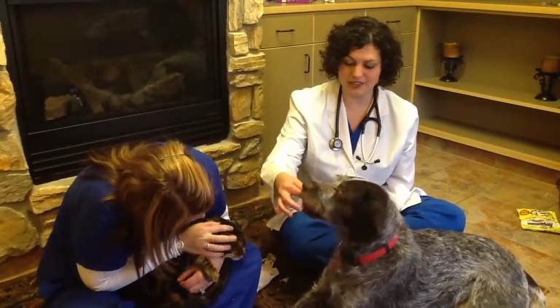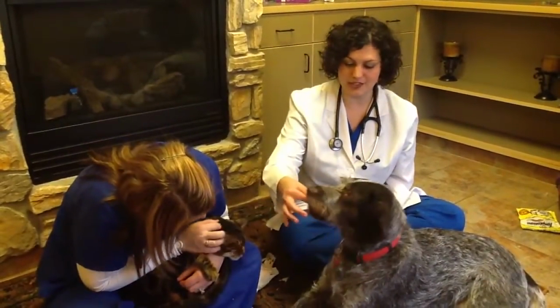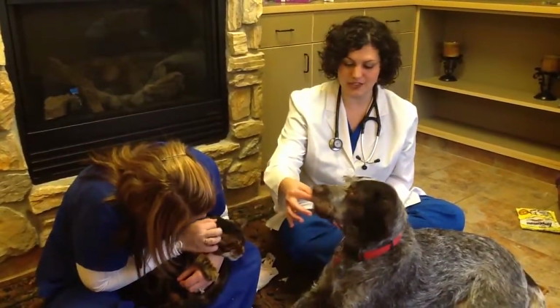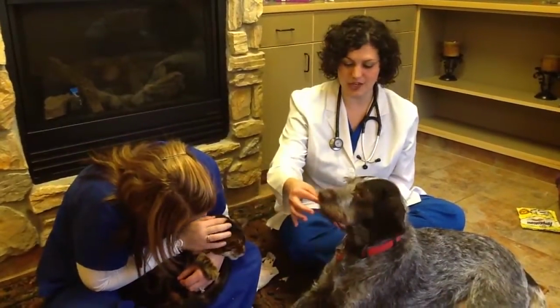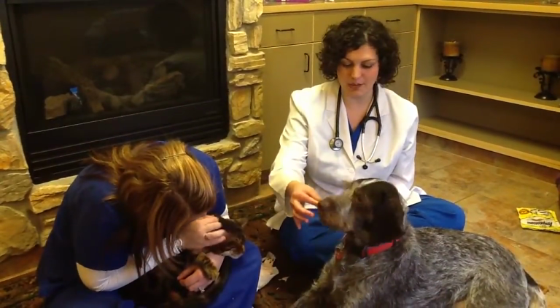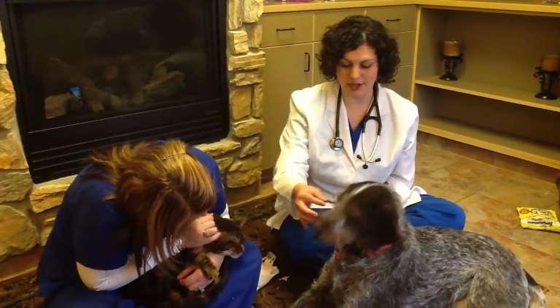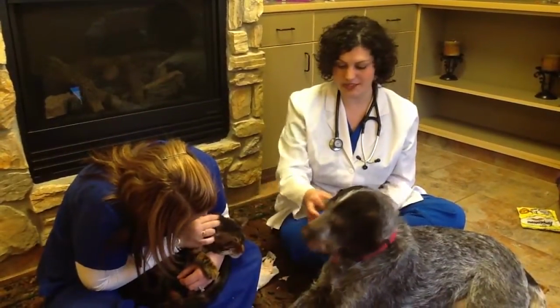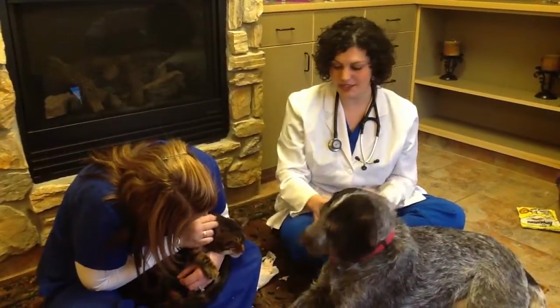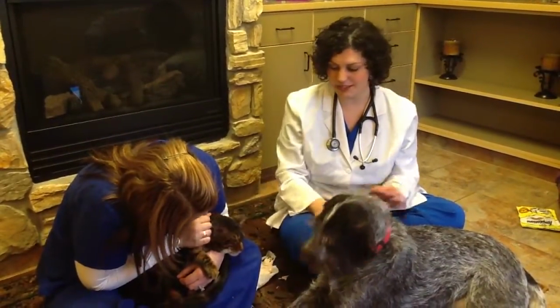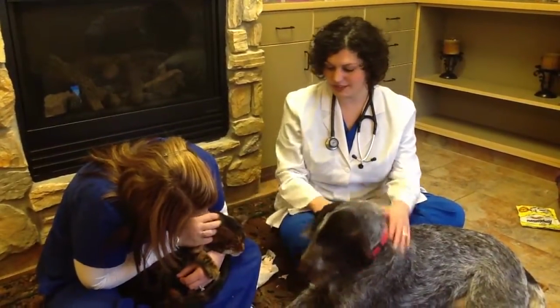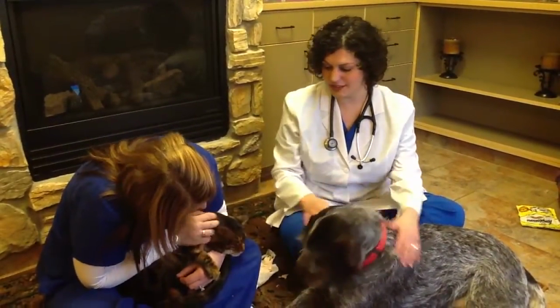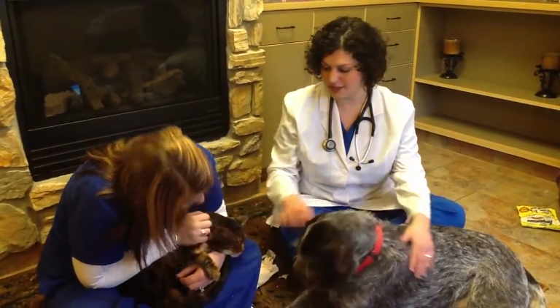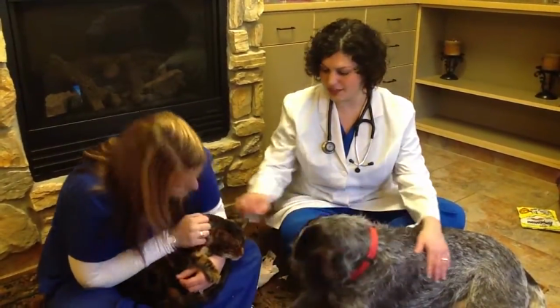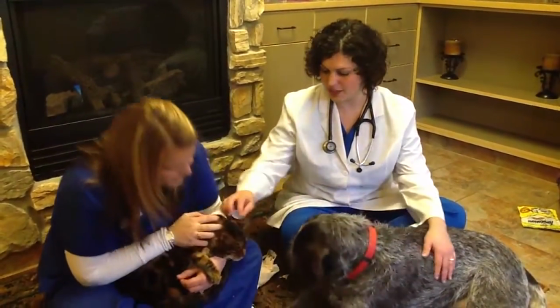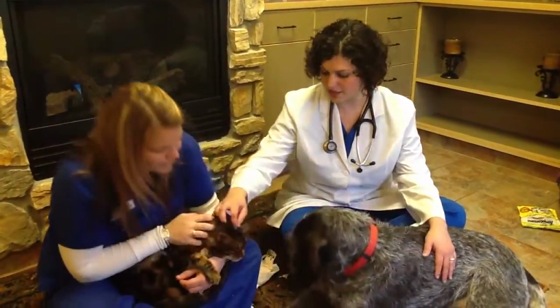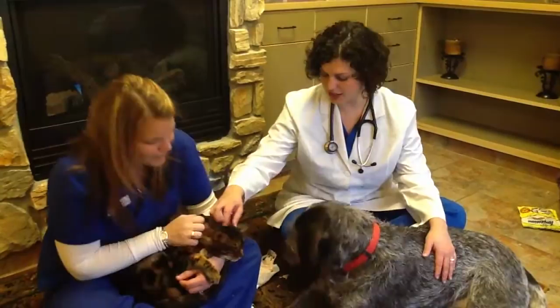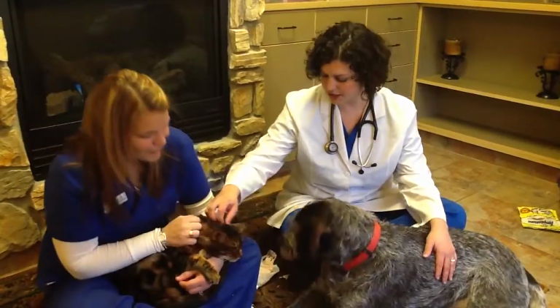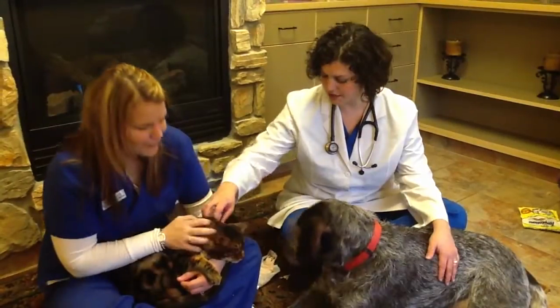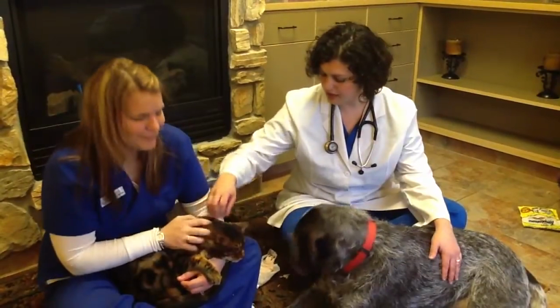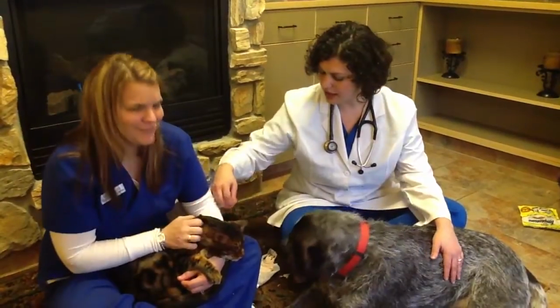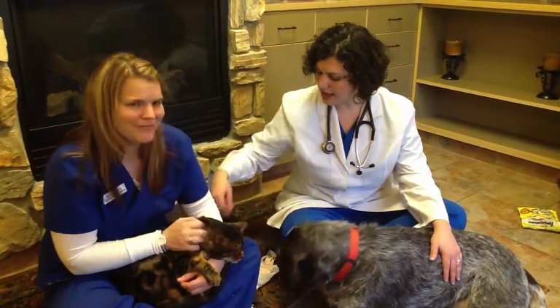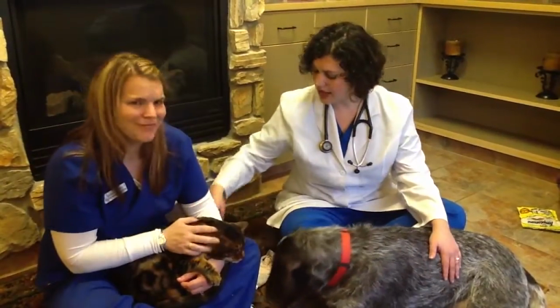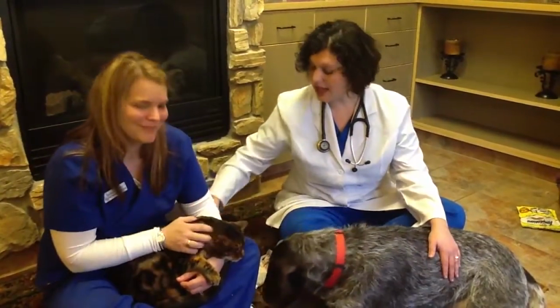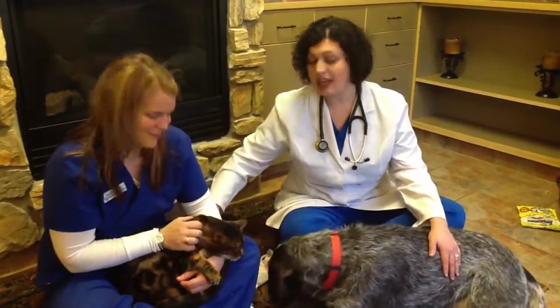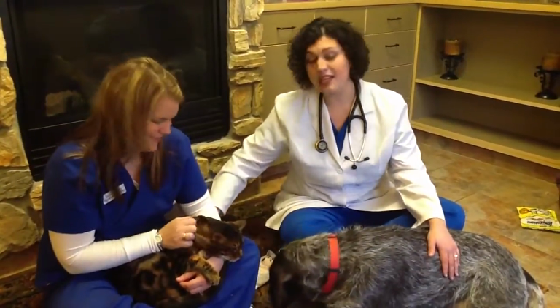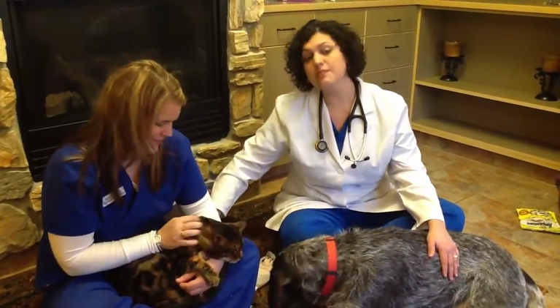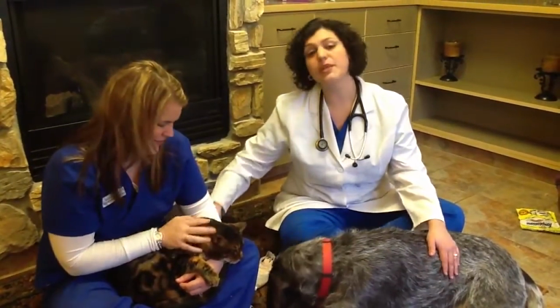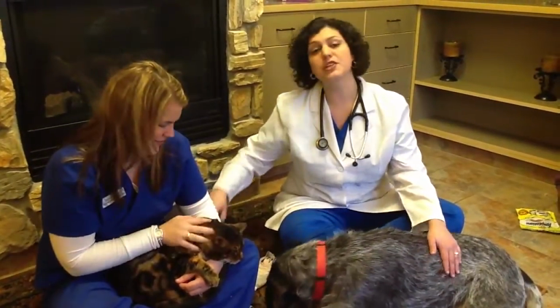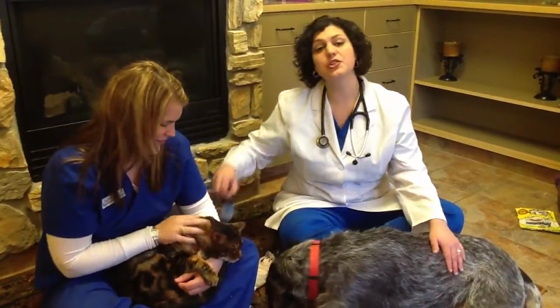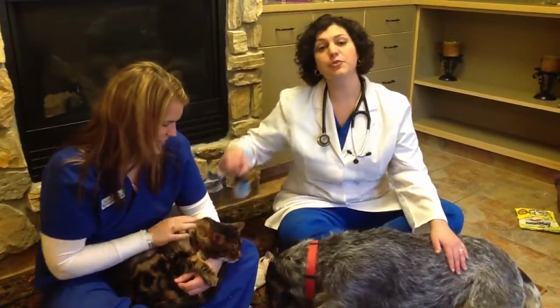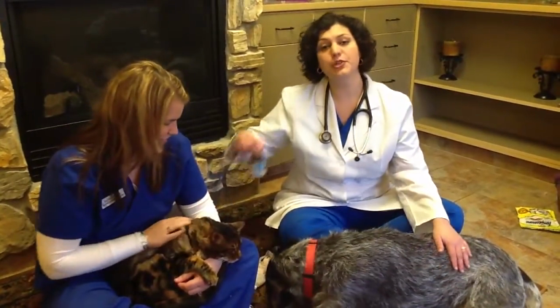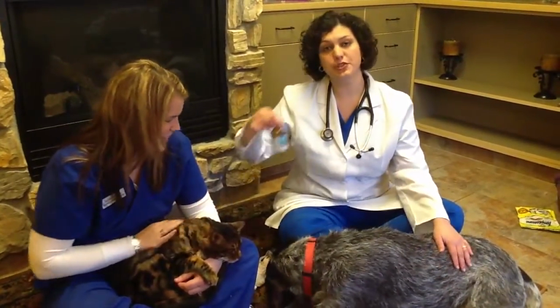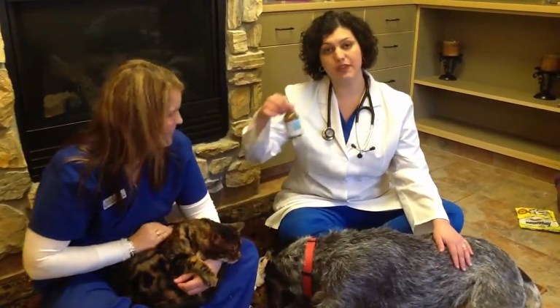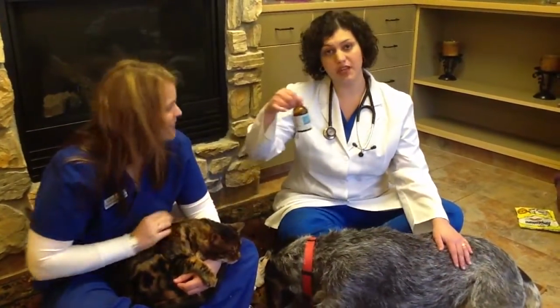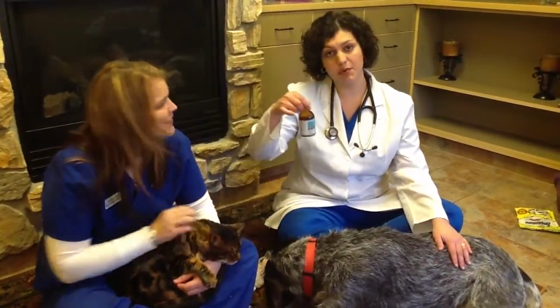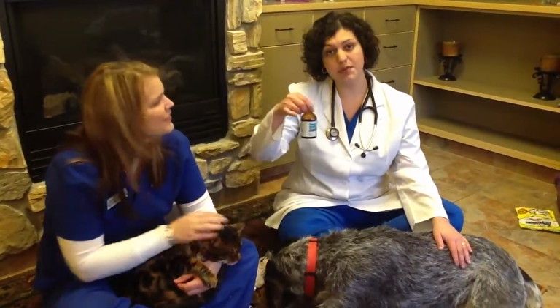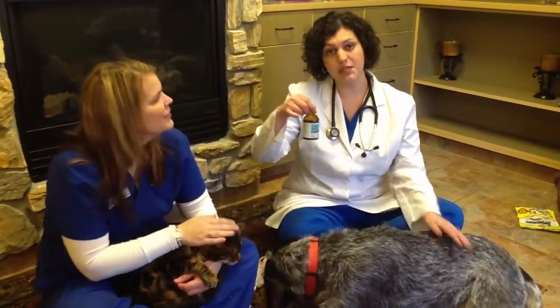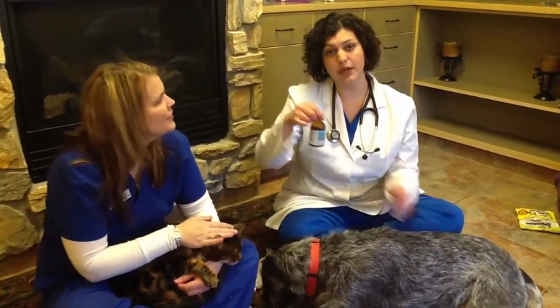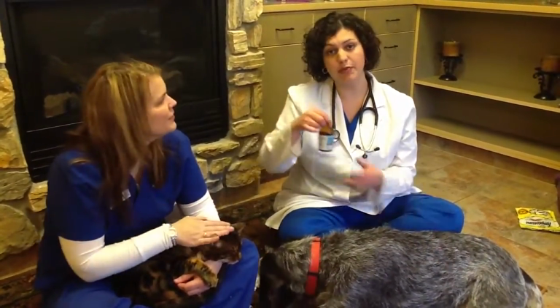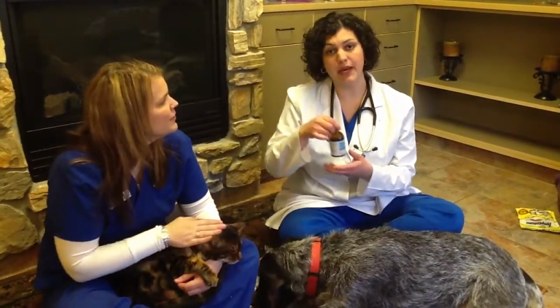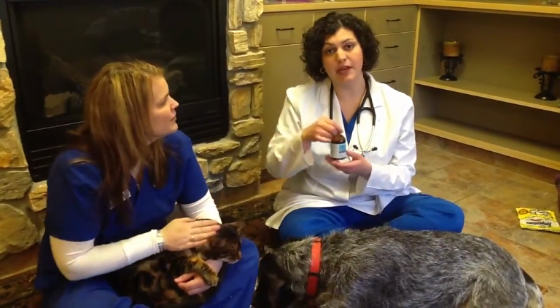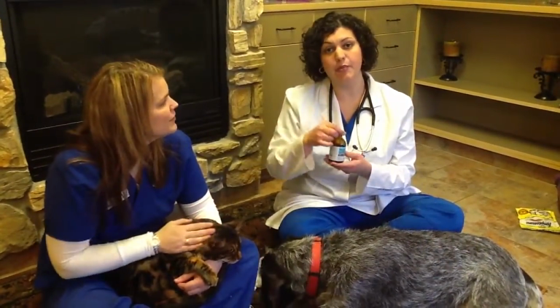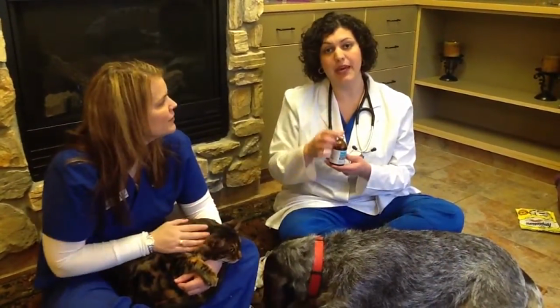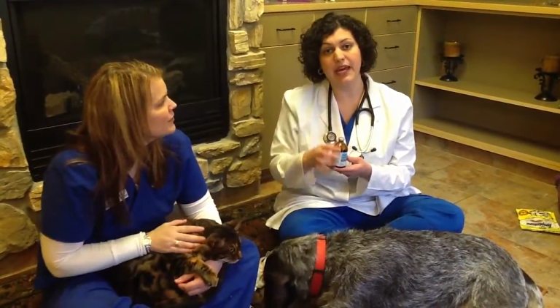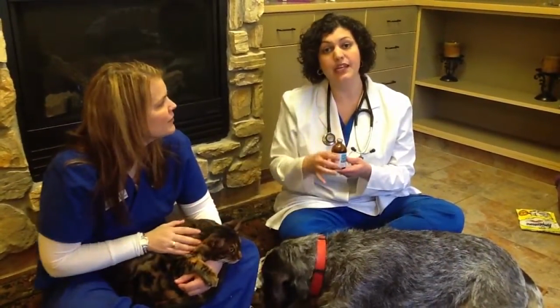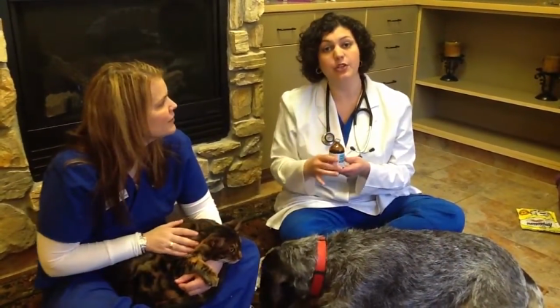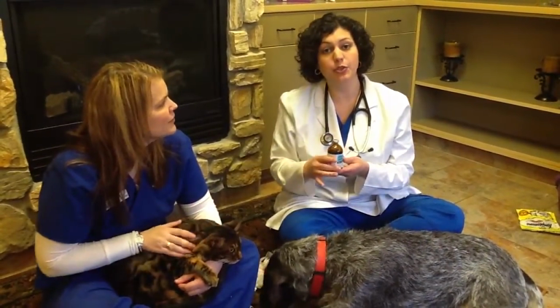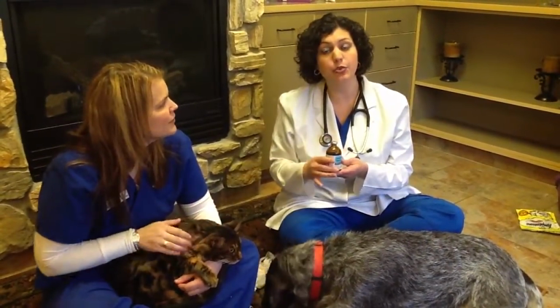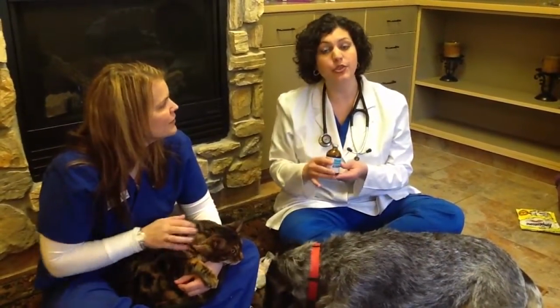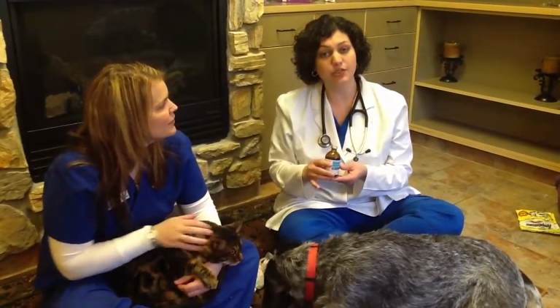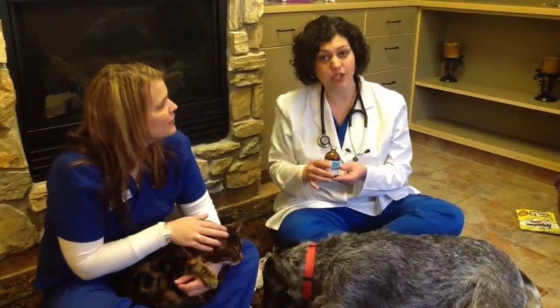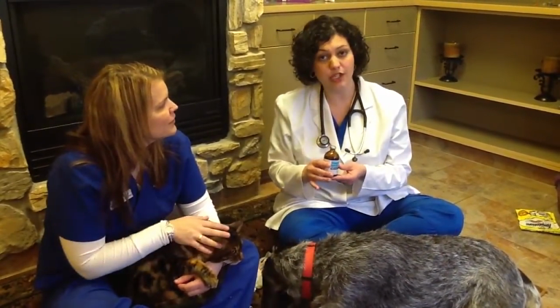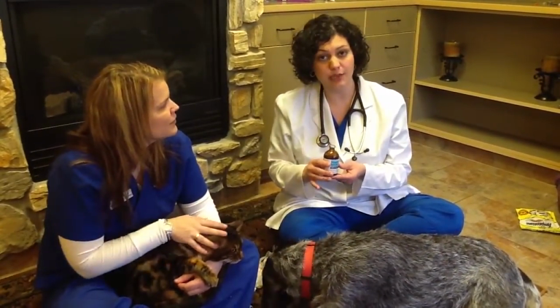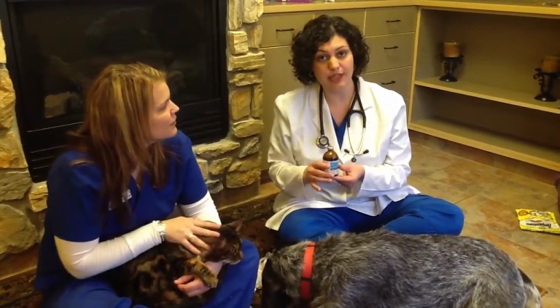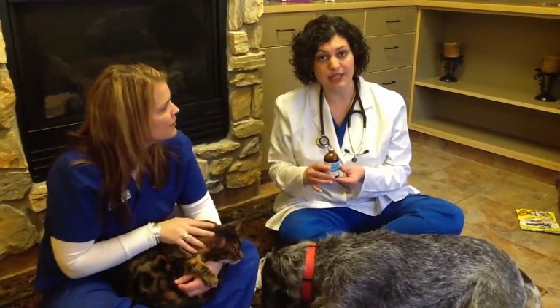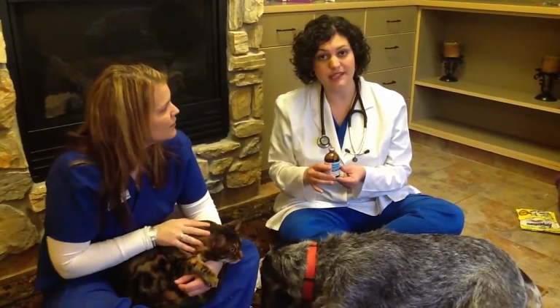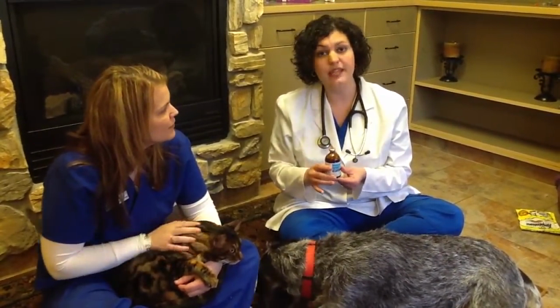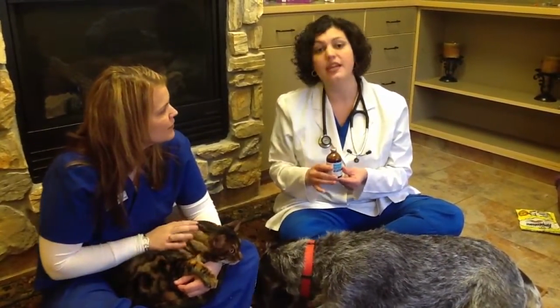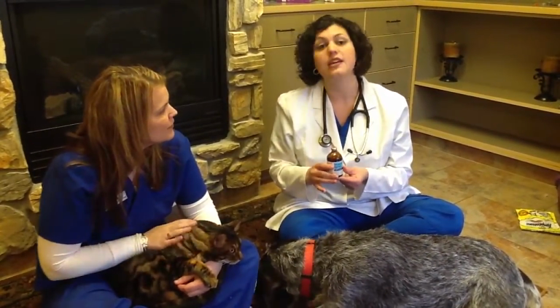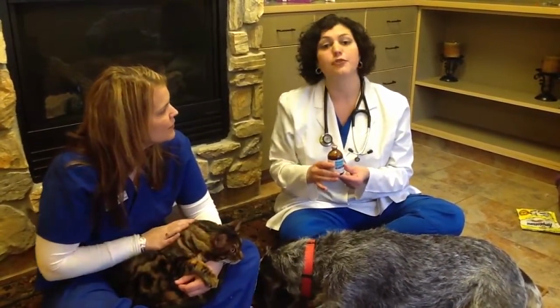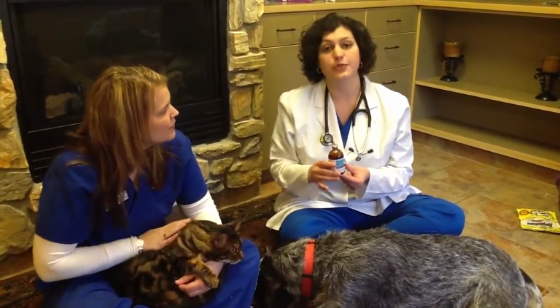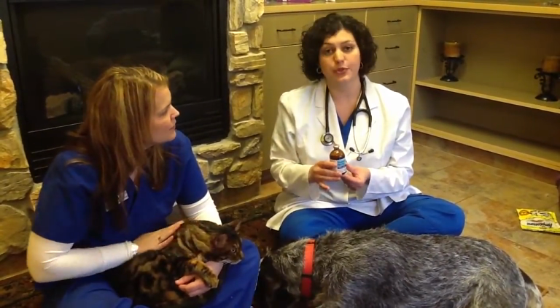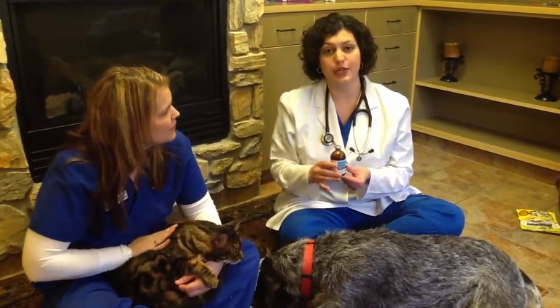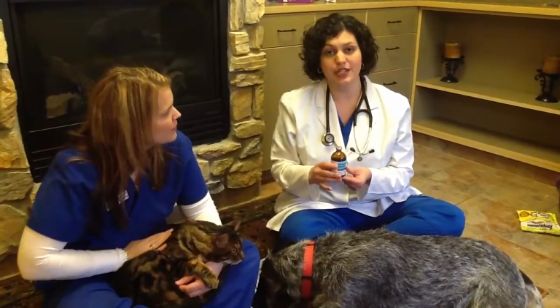Good job, Austin. Good job, Jekyll. And make sure to put your vitamin B12 bottle back in a cool, dark place for storage.